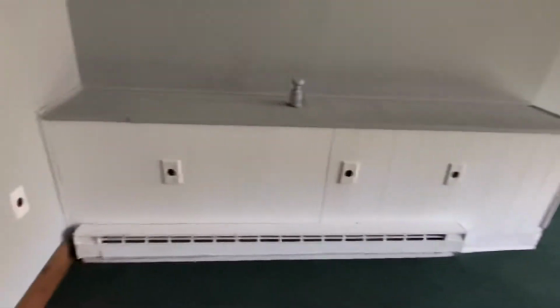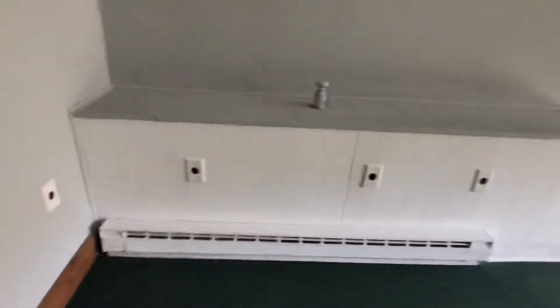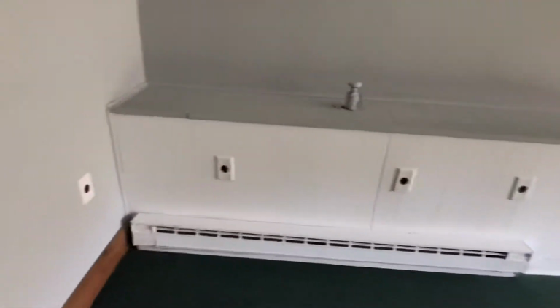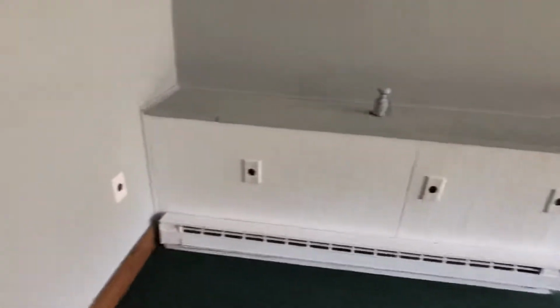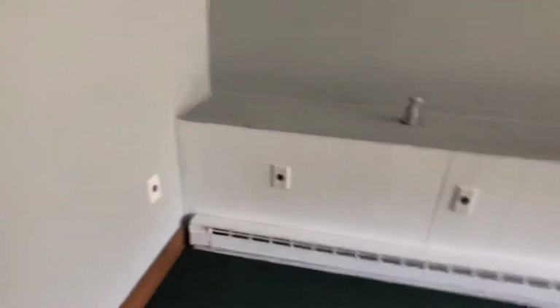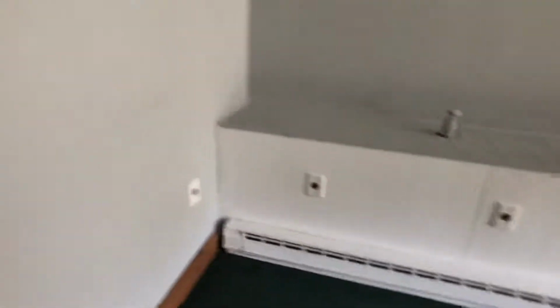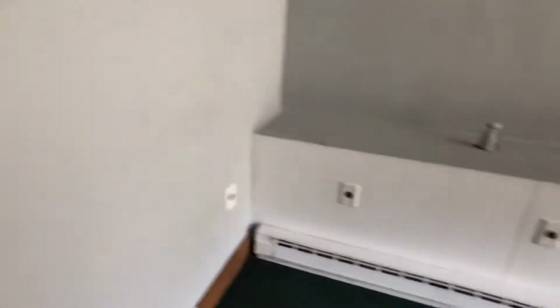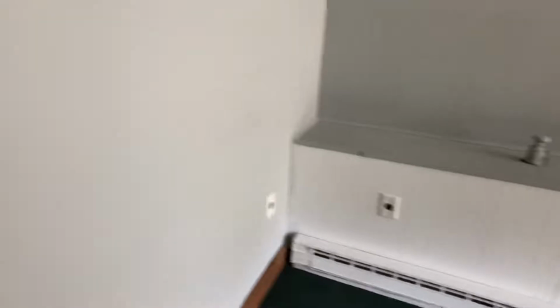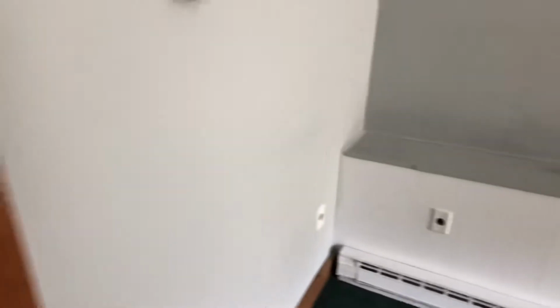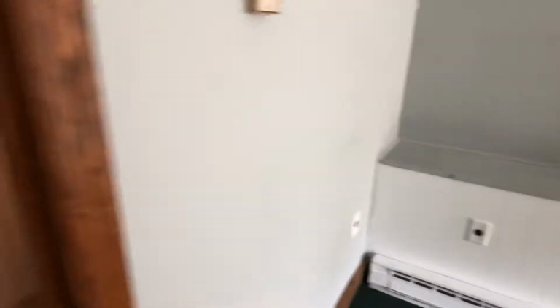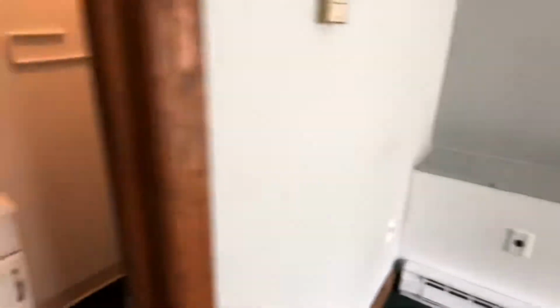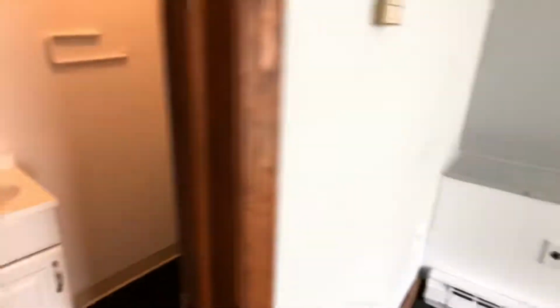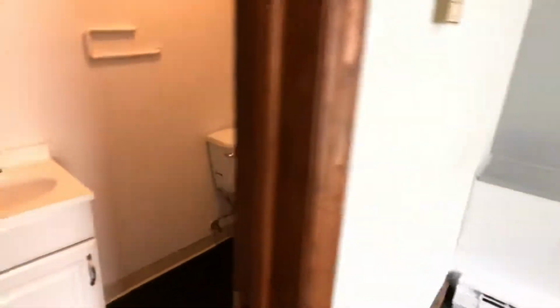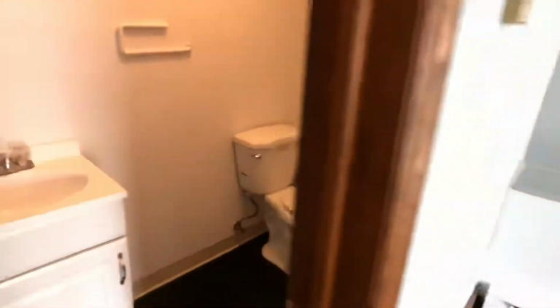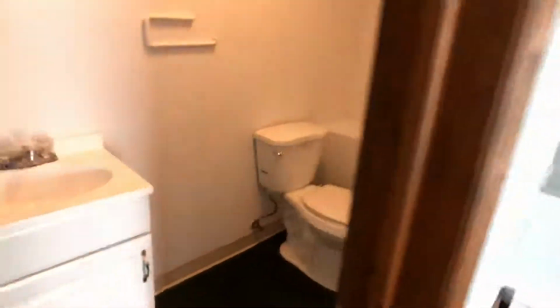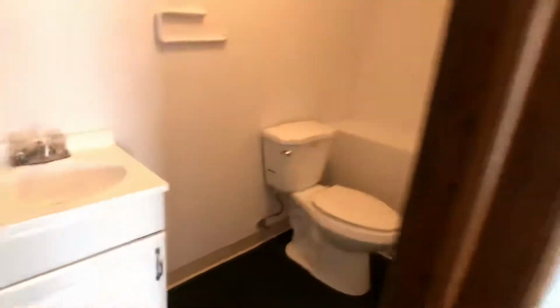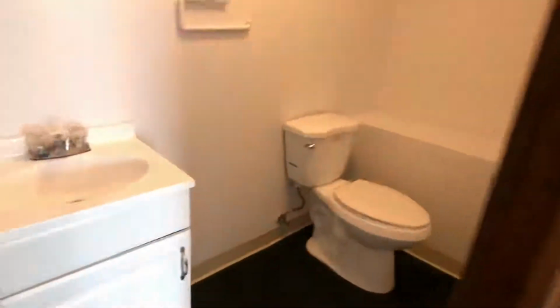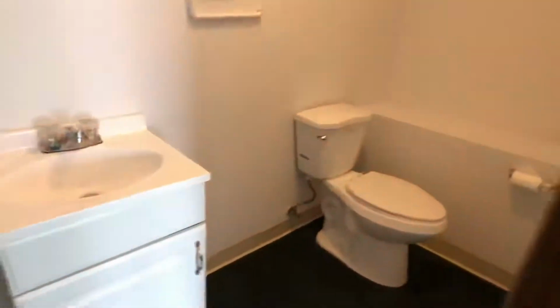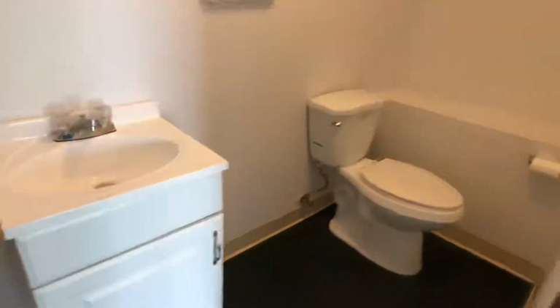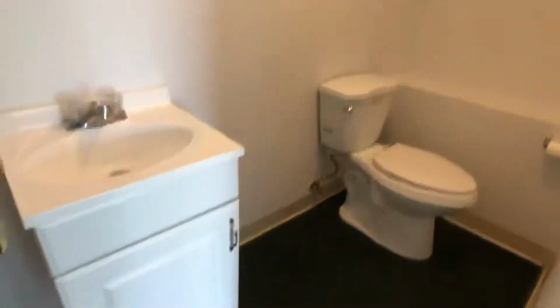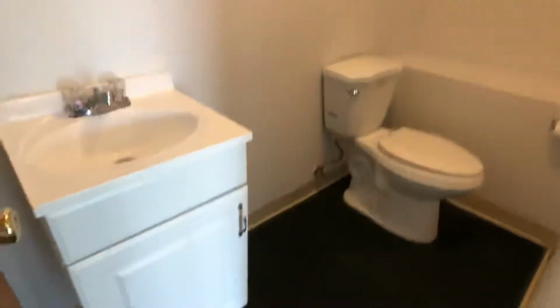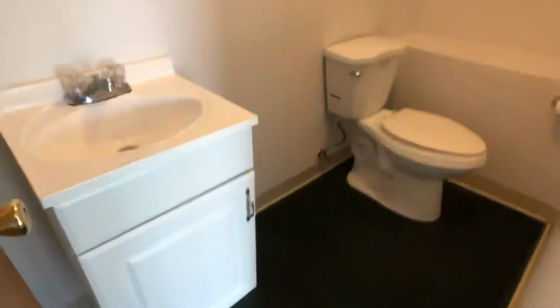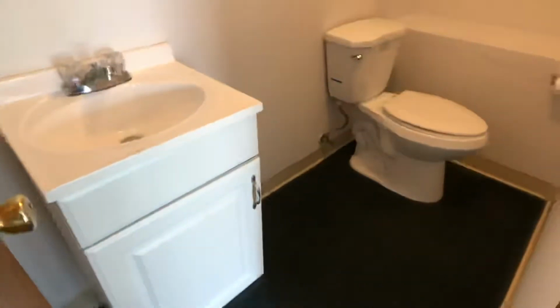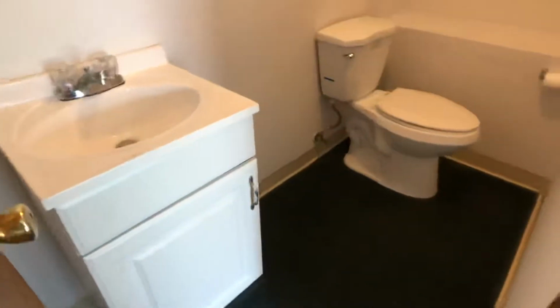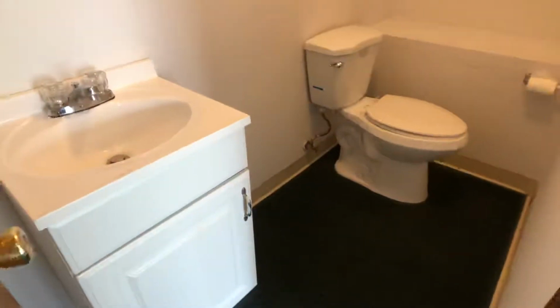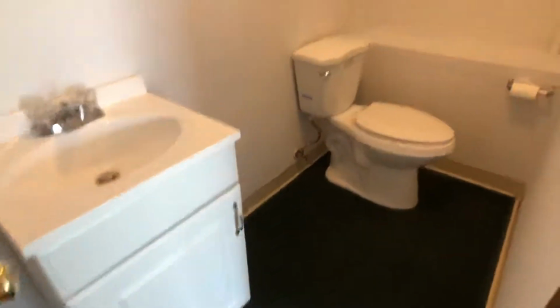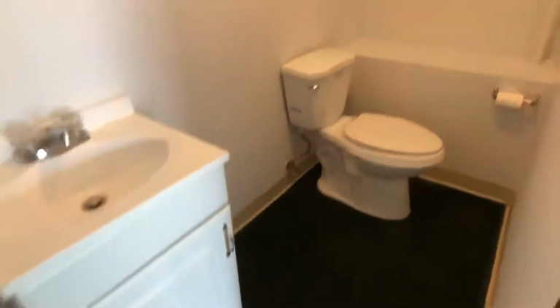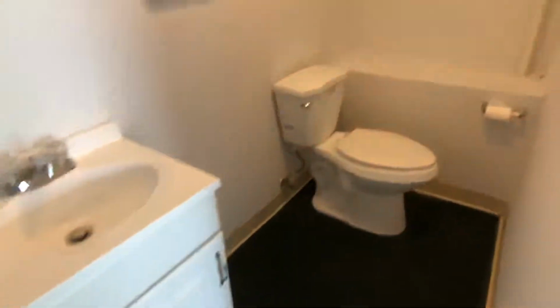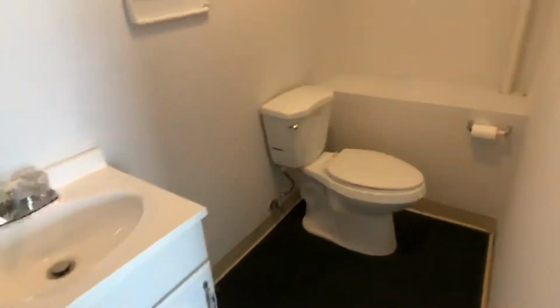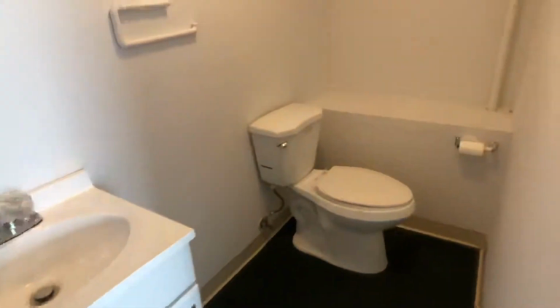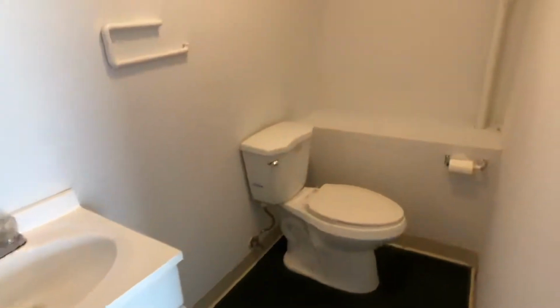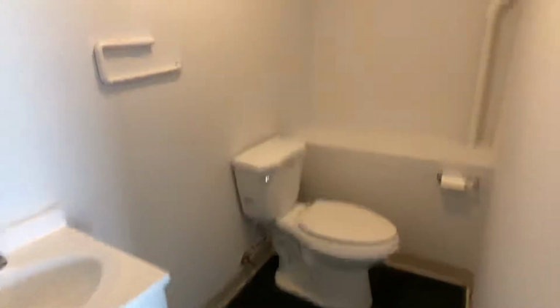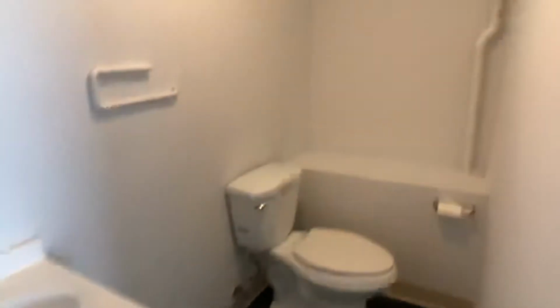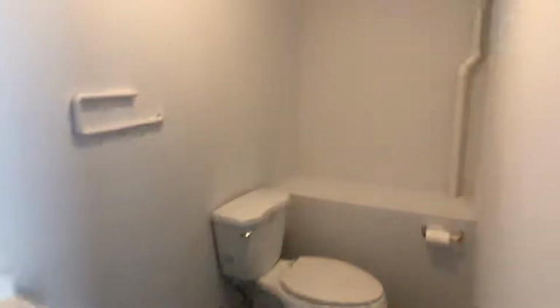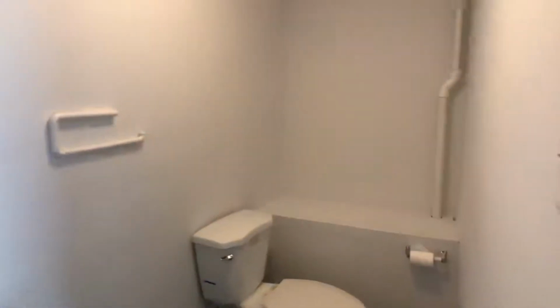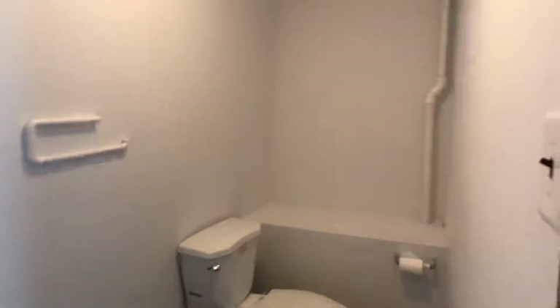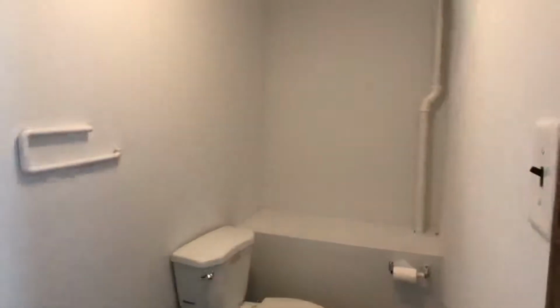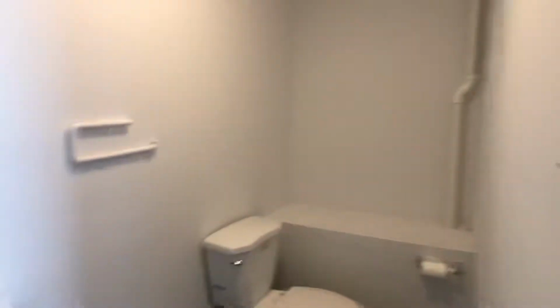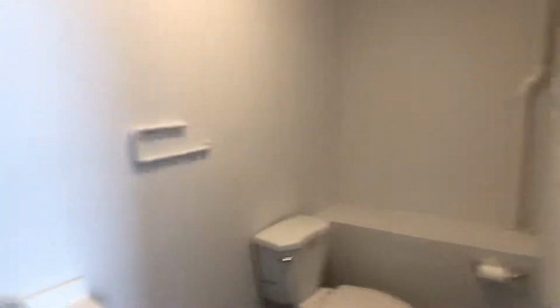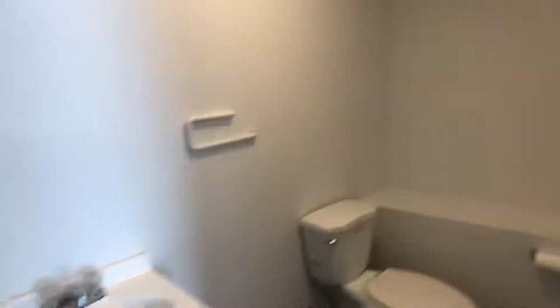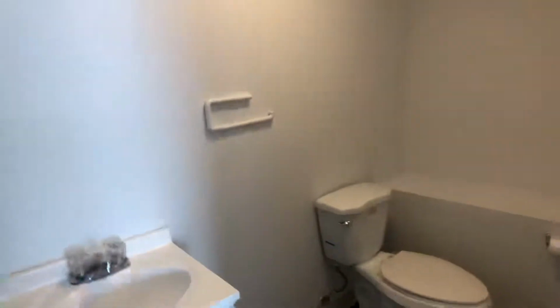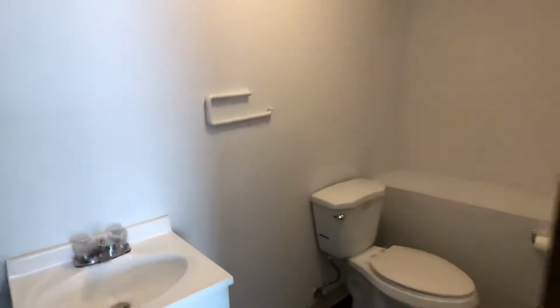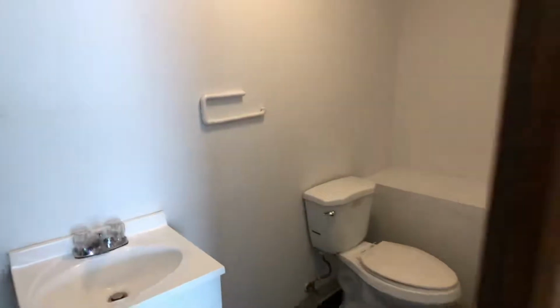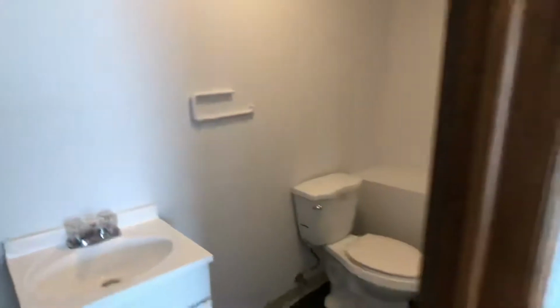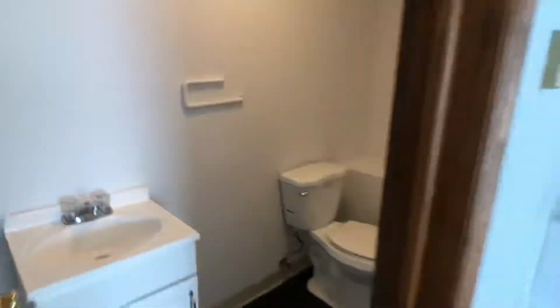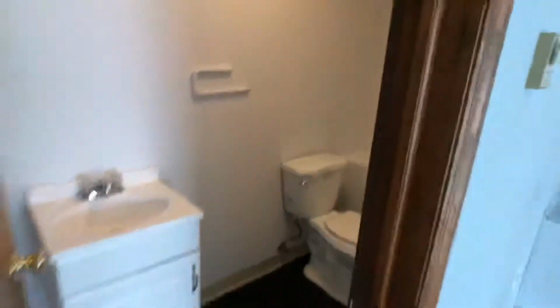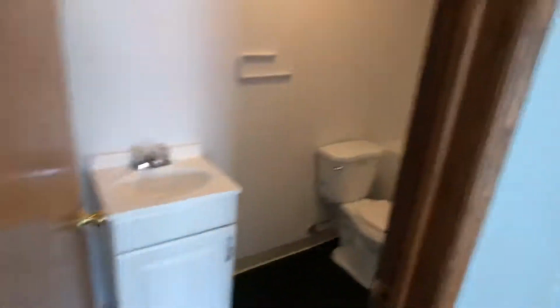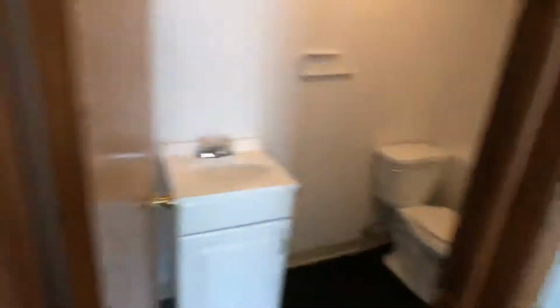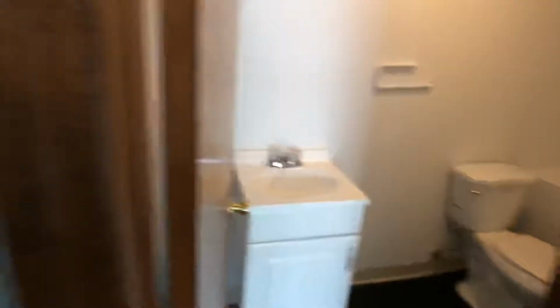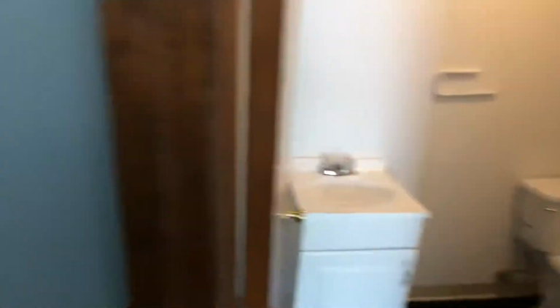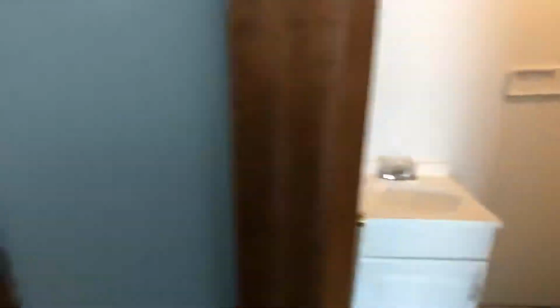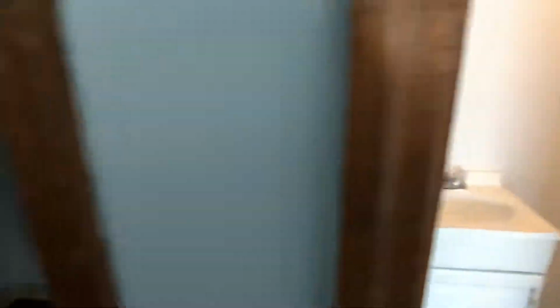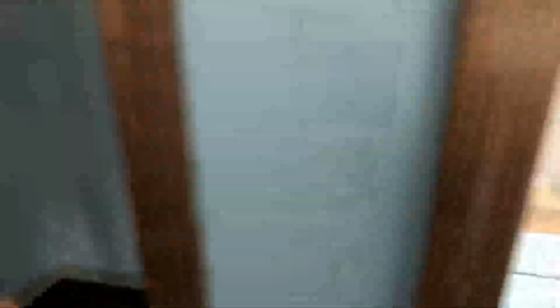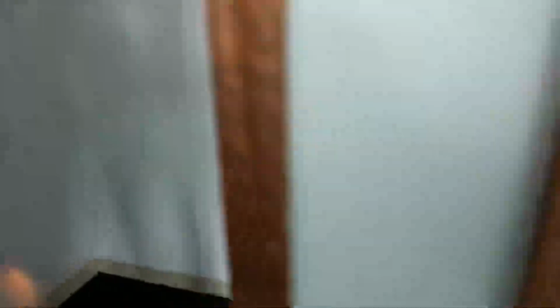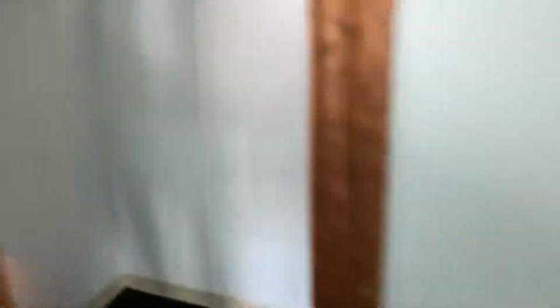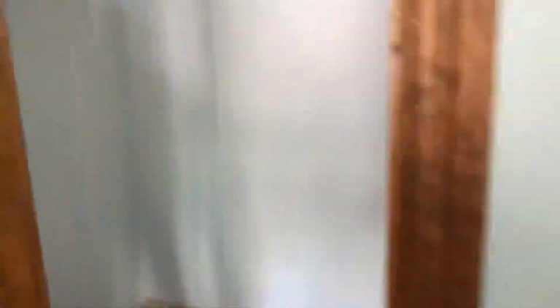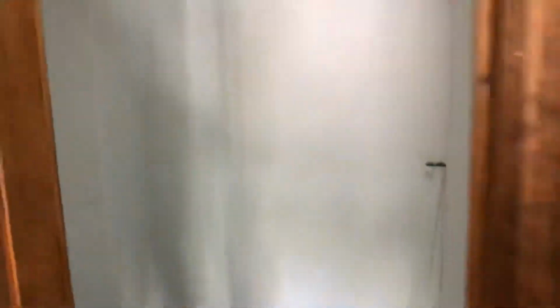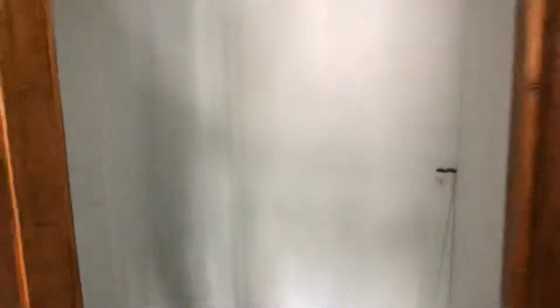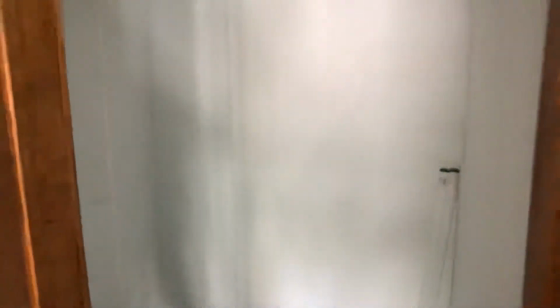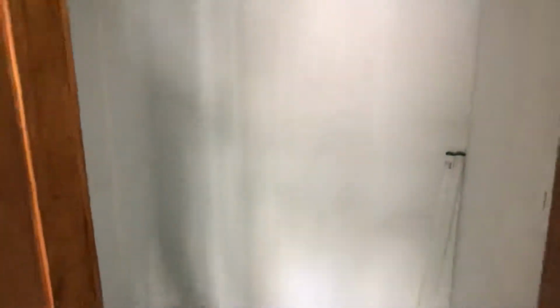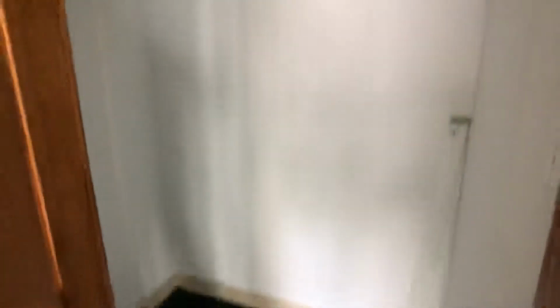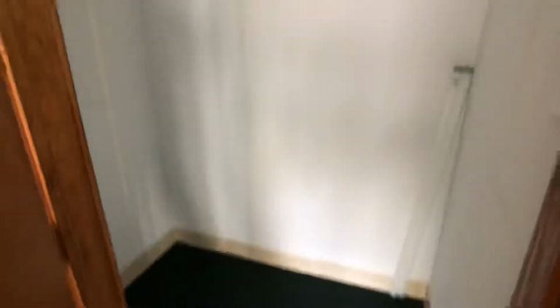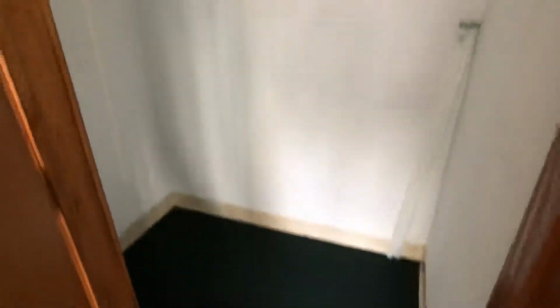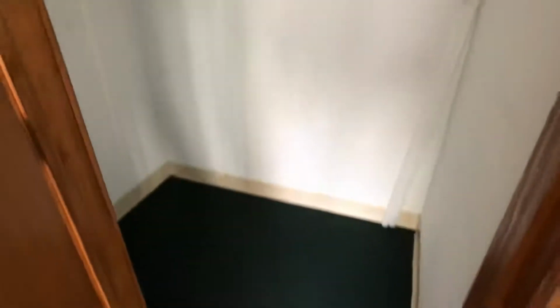There's electric heating, a bathroom, and a closet.